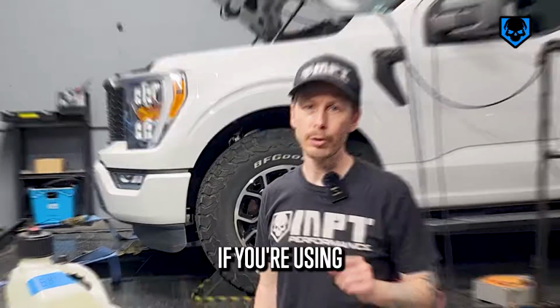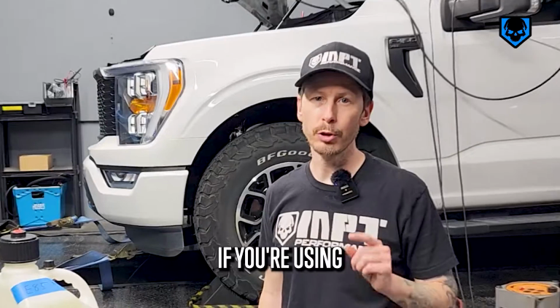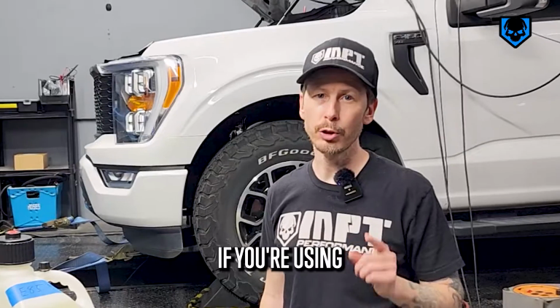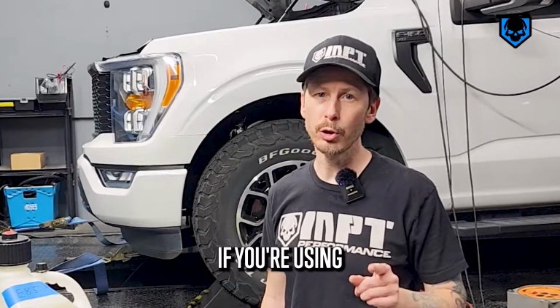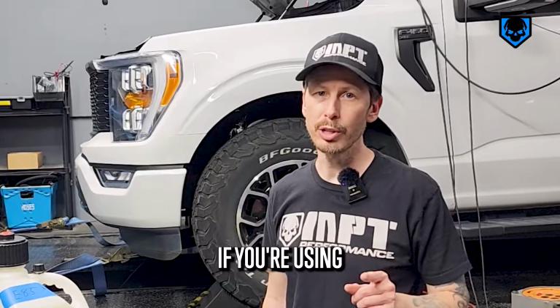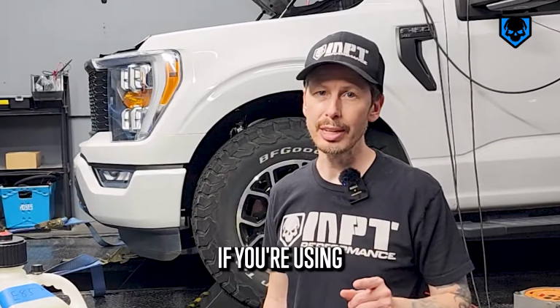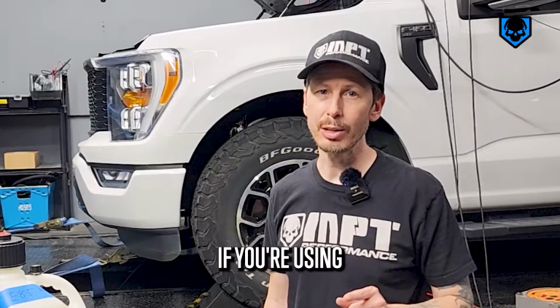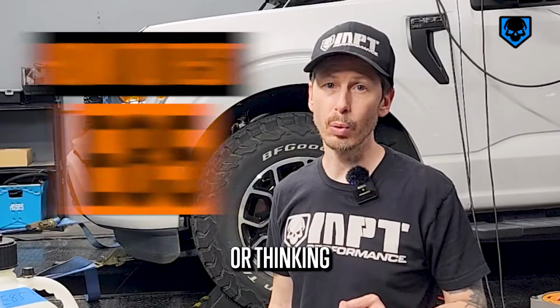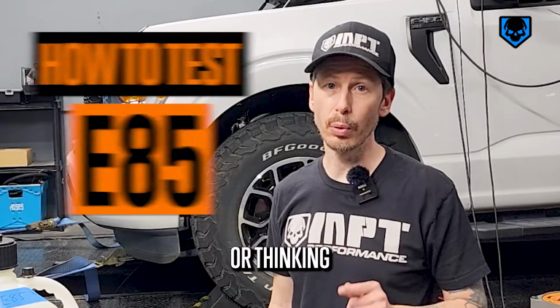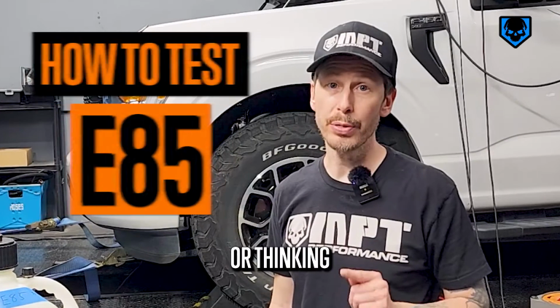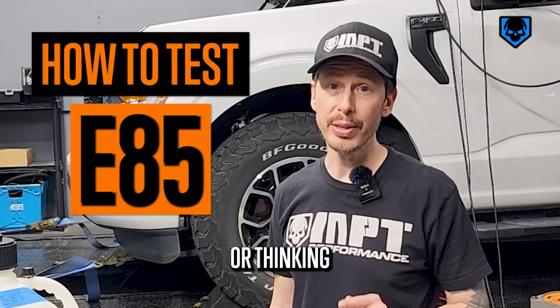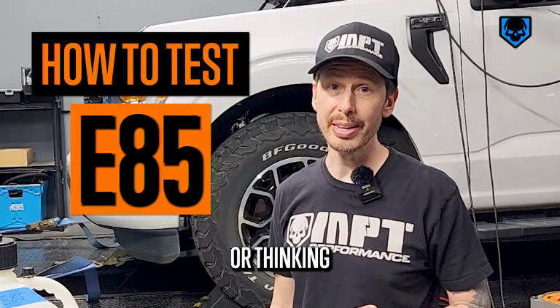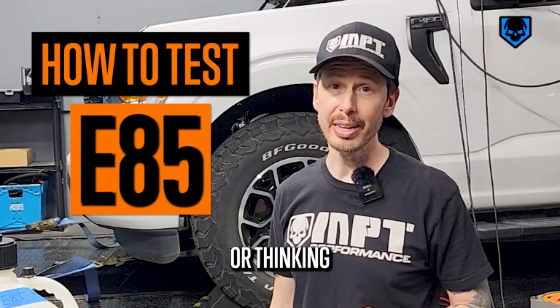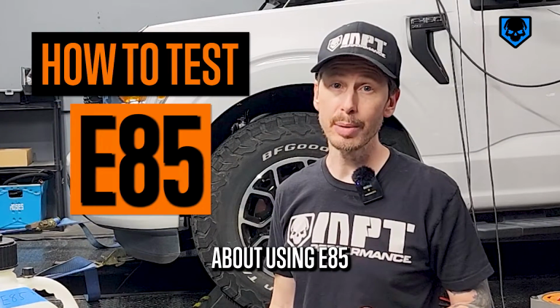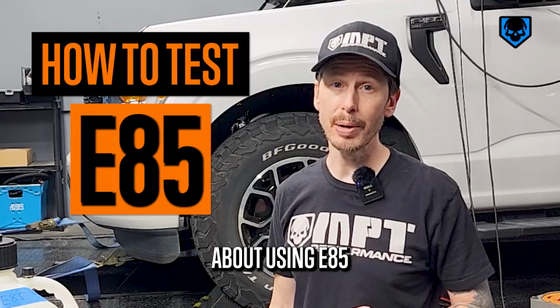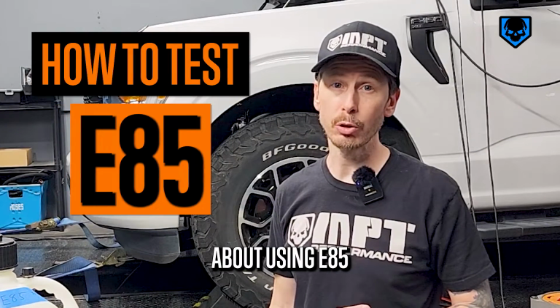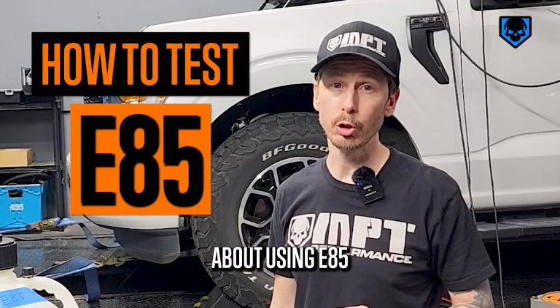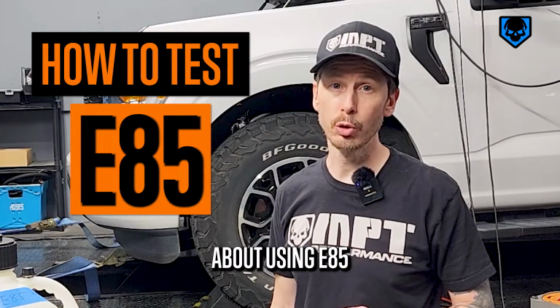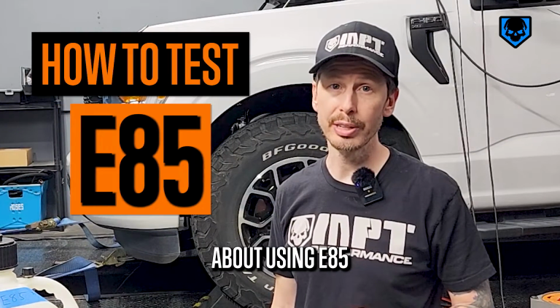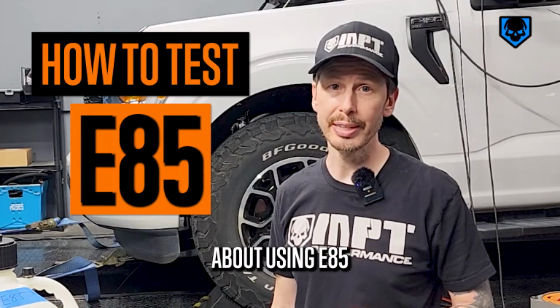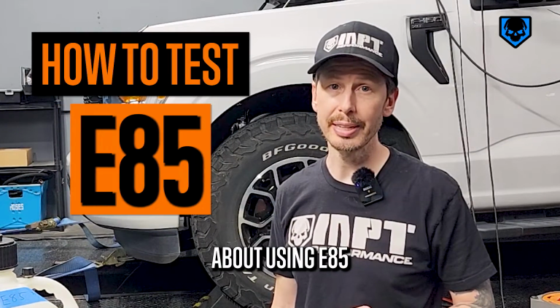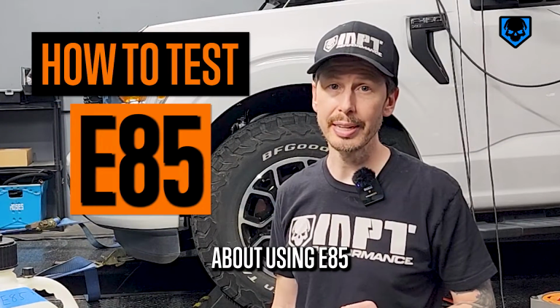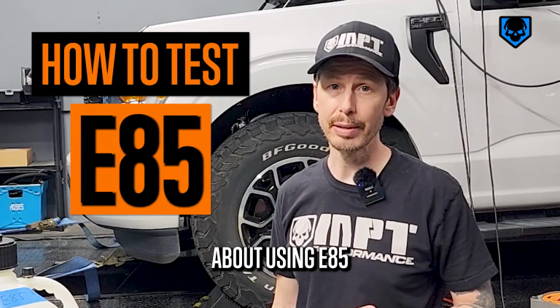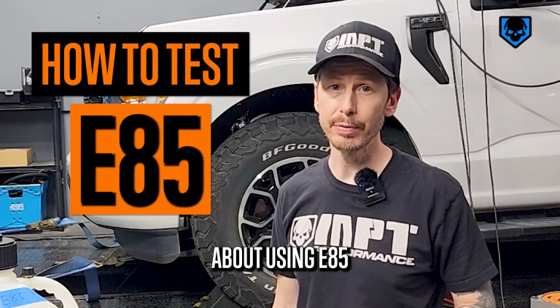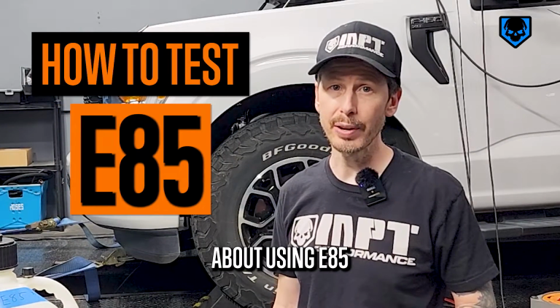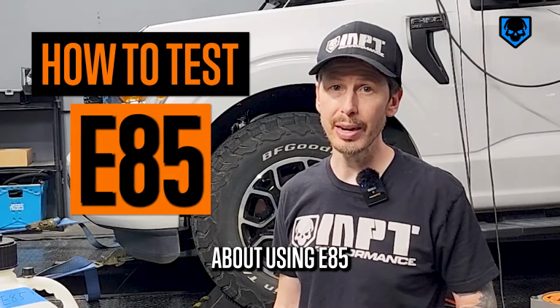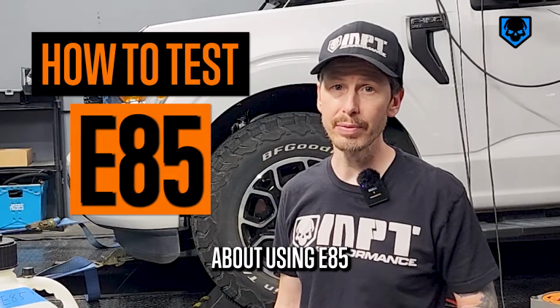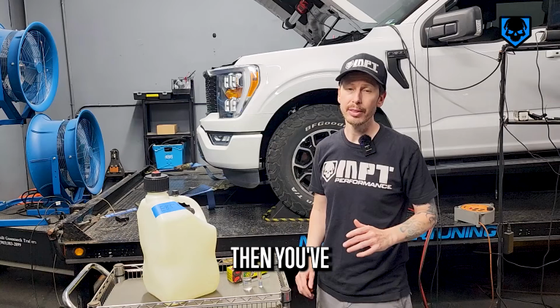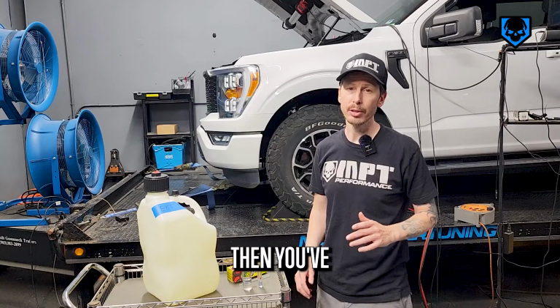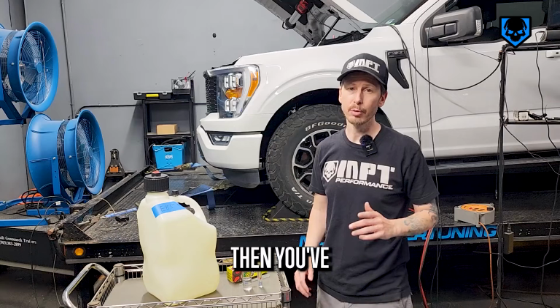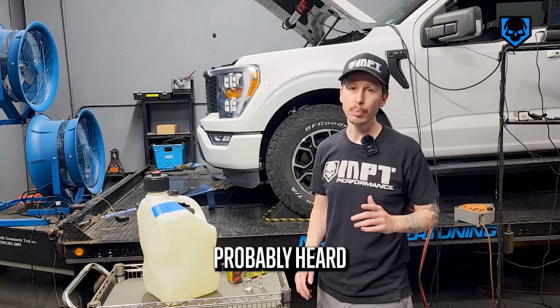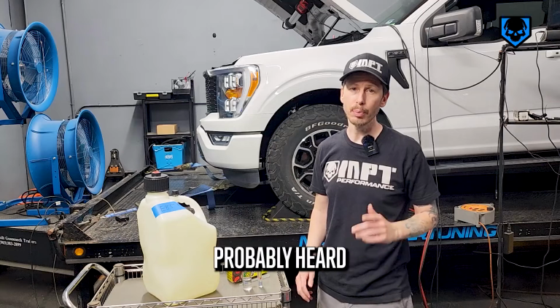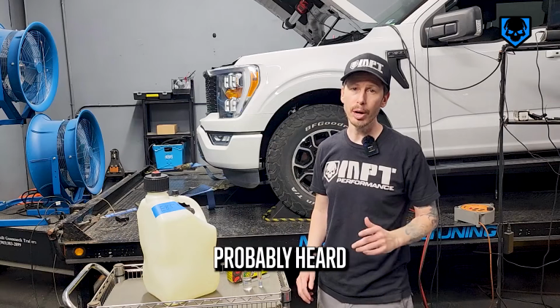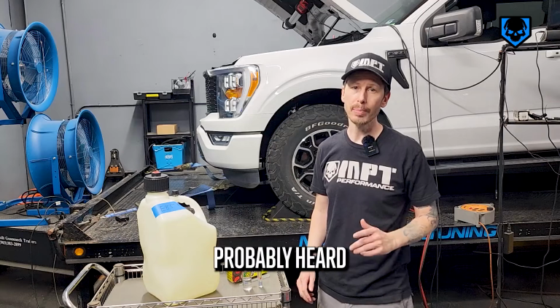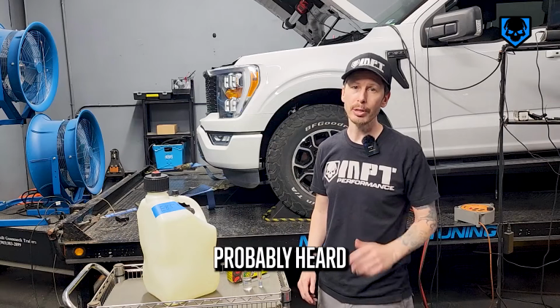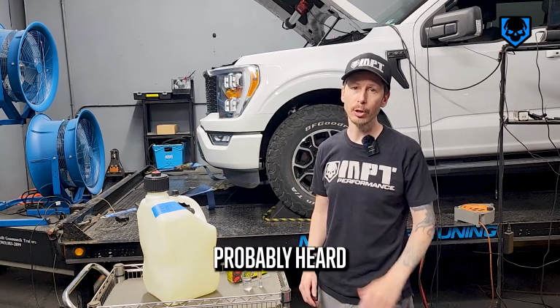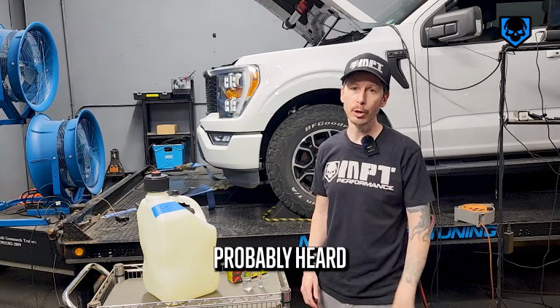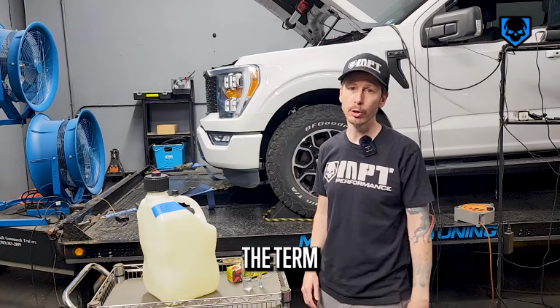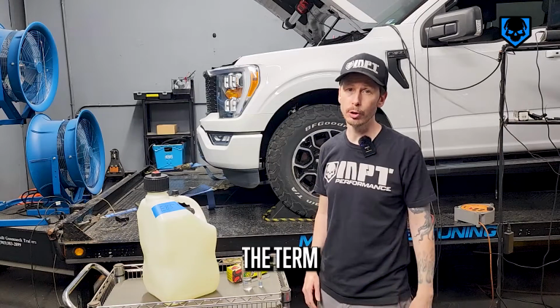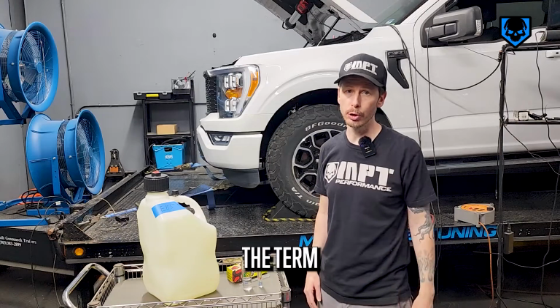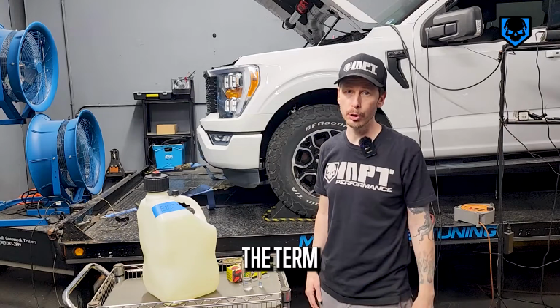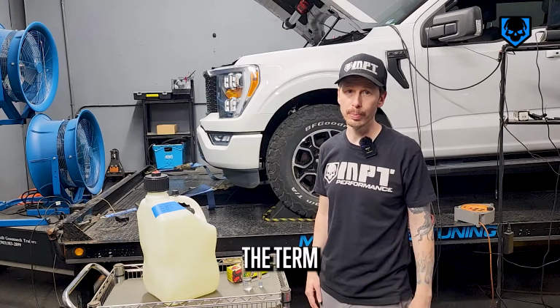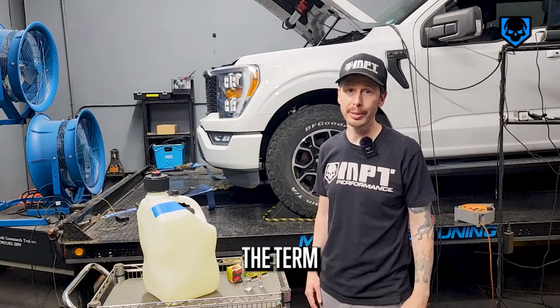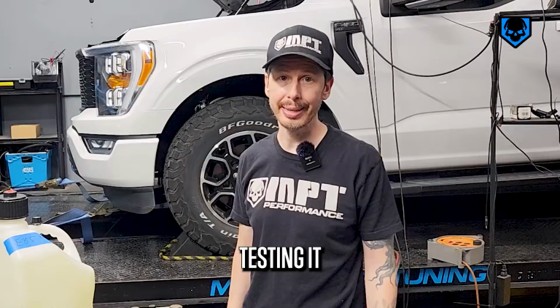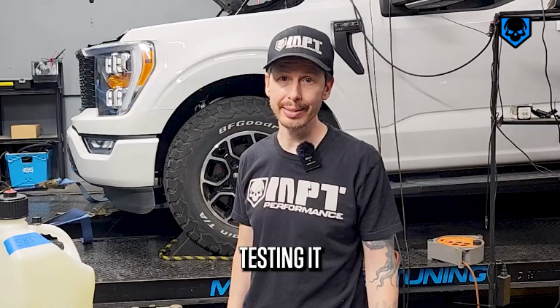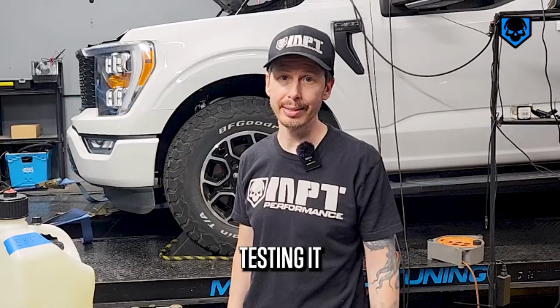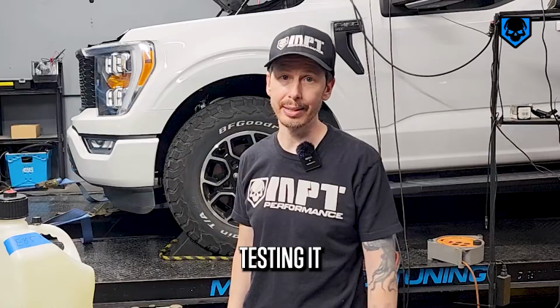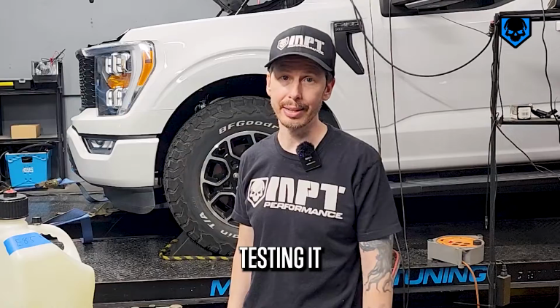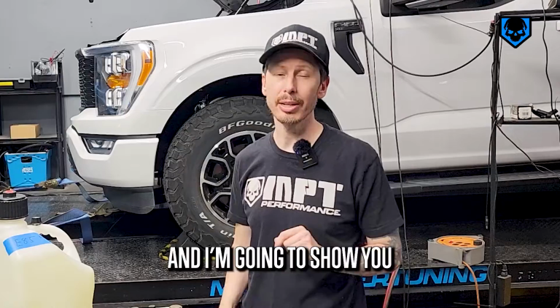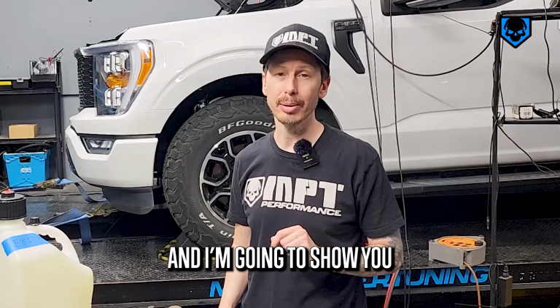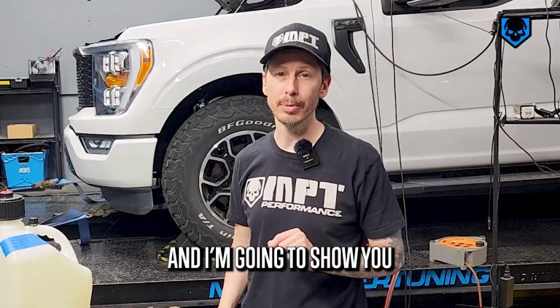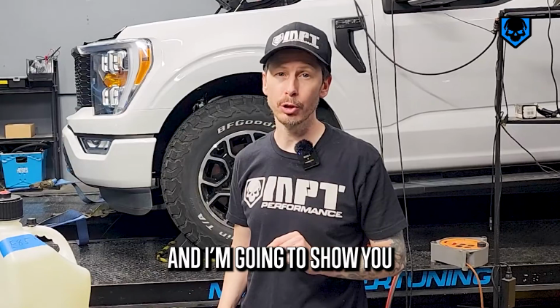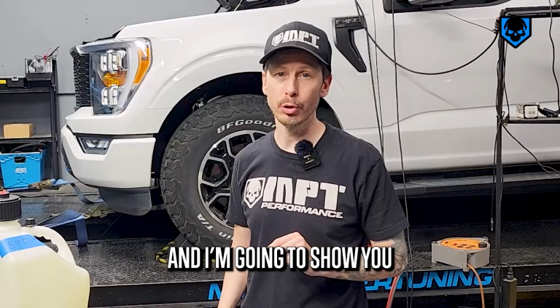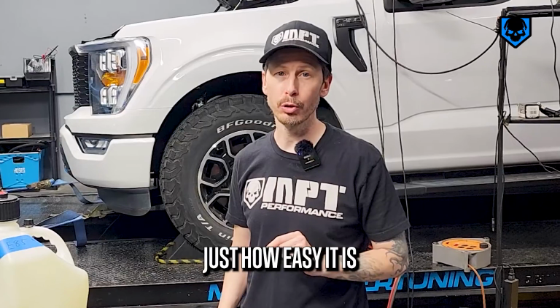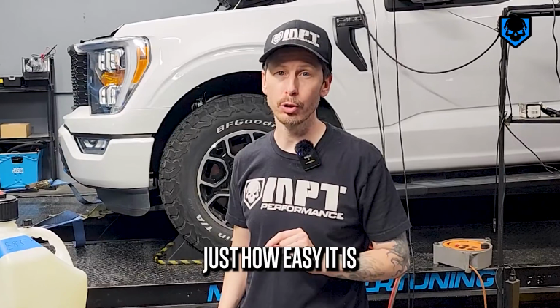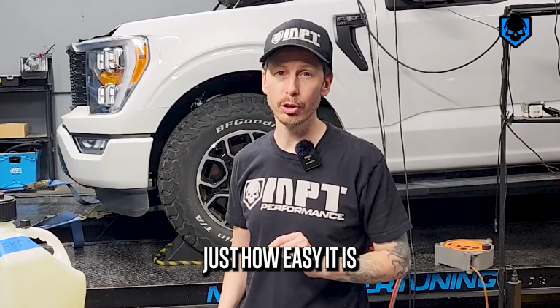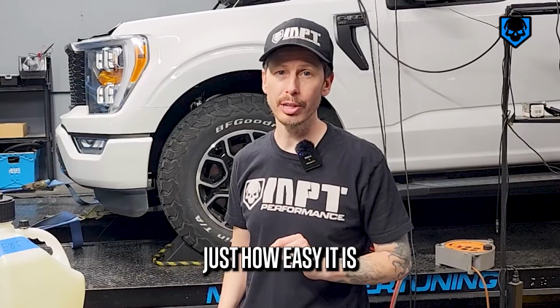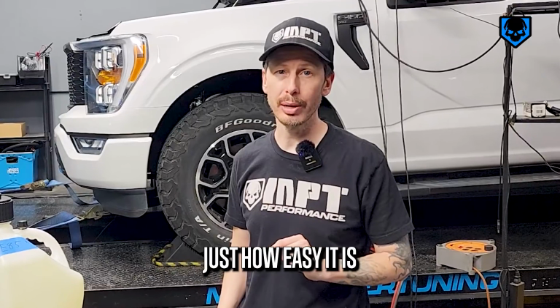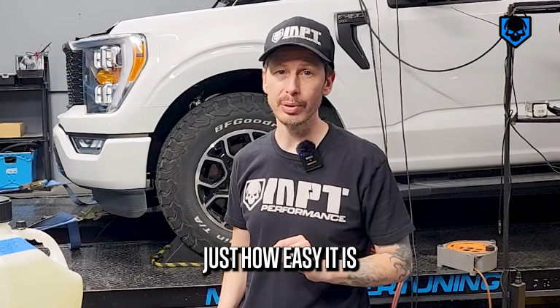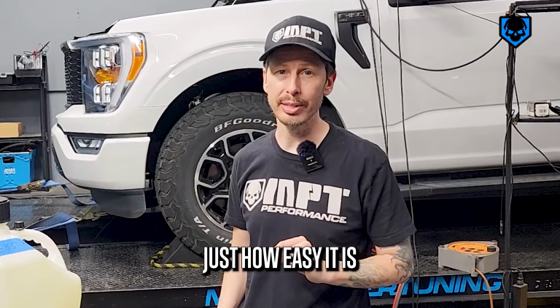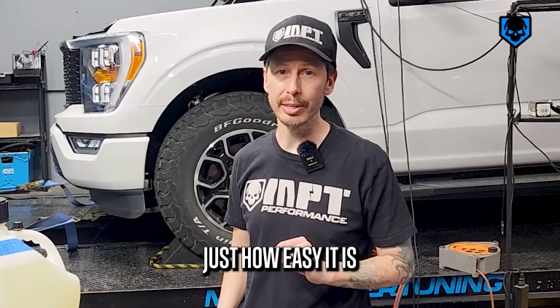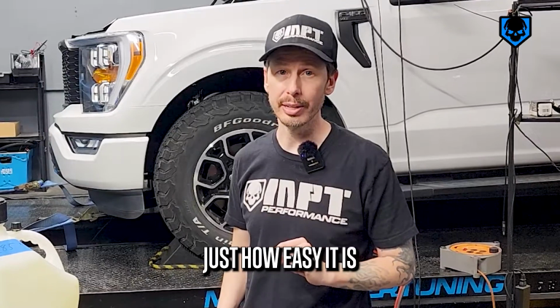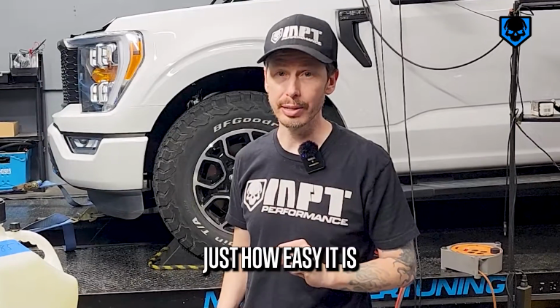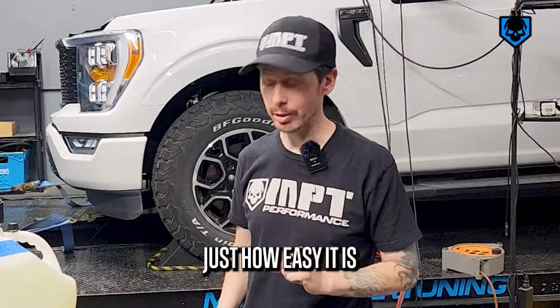If you're using or thinking about using E85, then you've probably heard the term 'testing it.' And I'm going to show you just how easy it is.